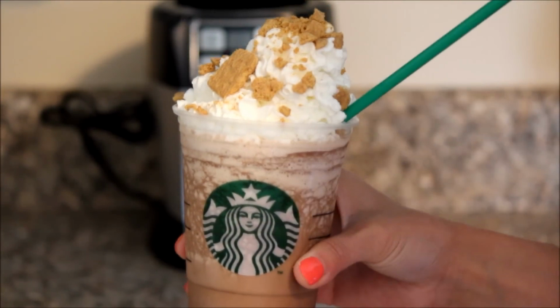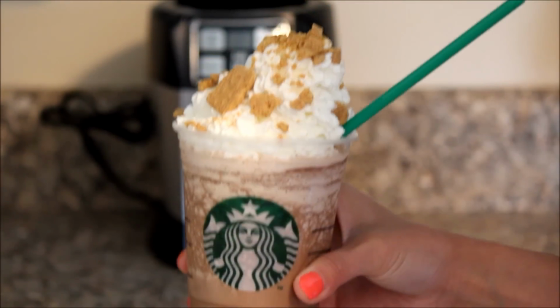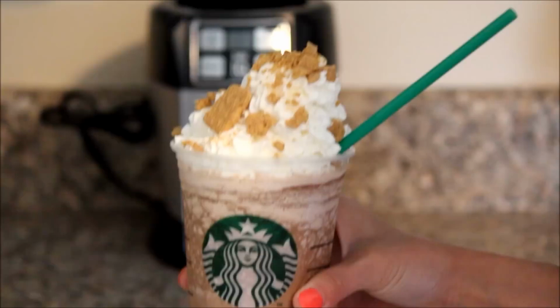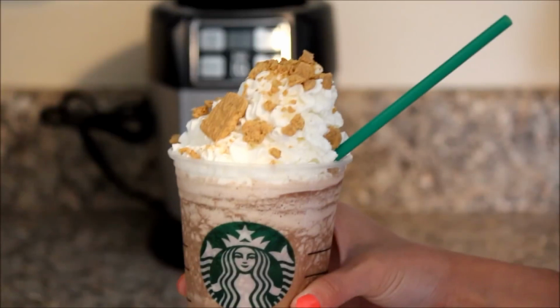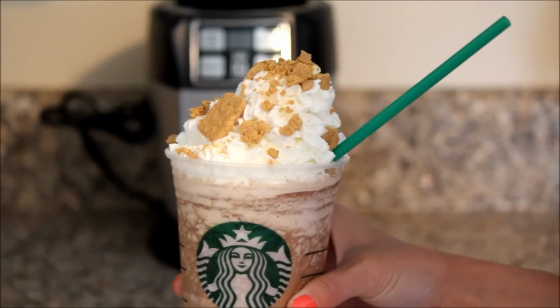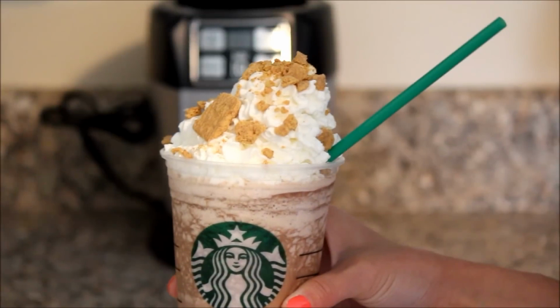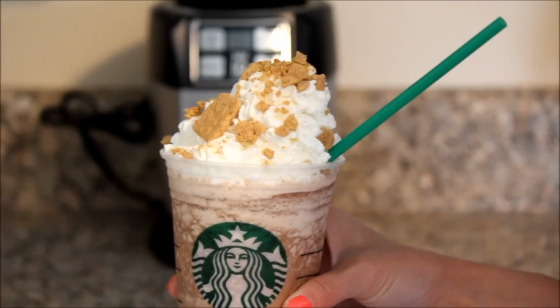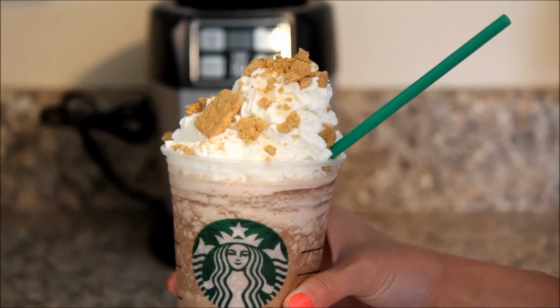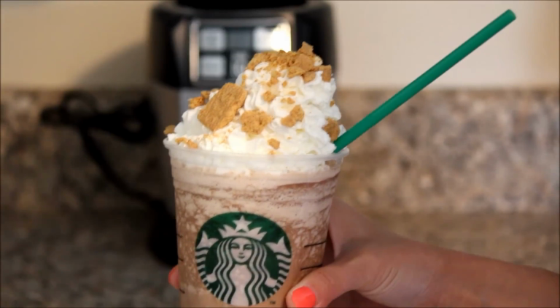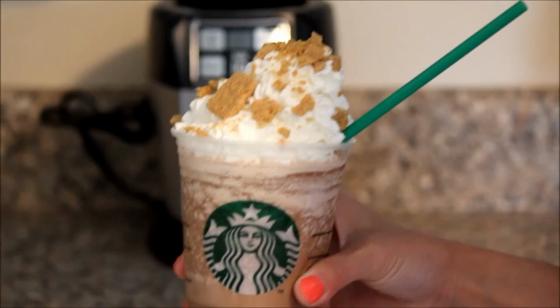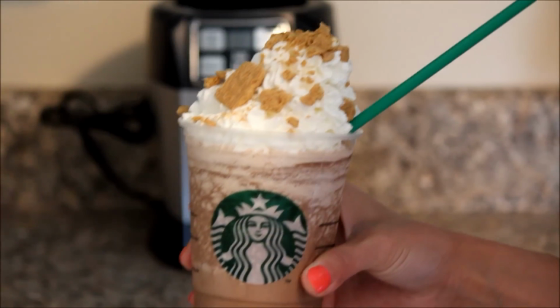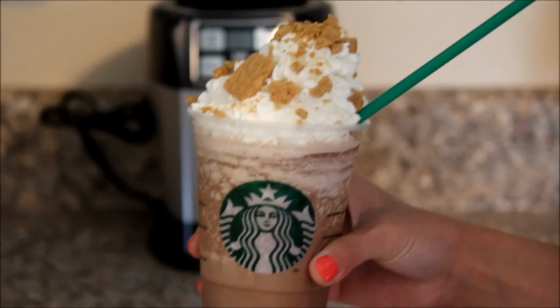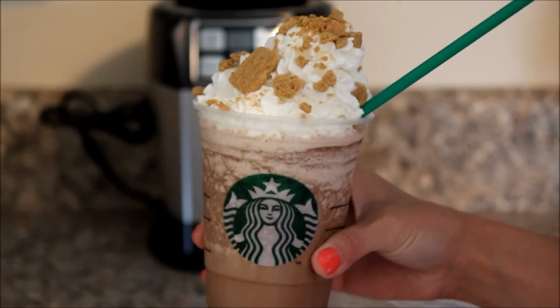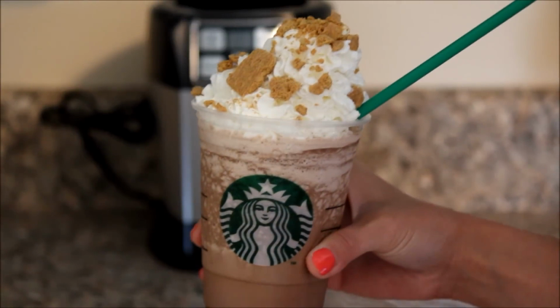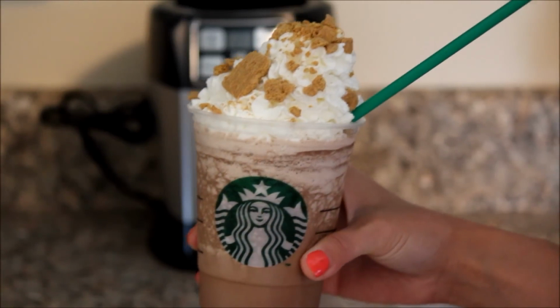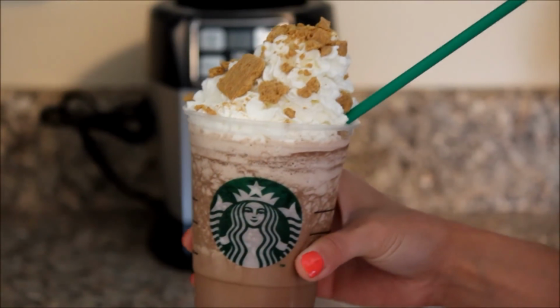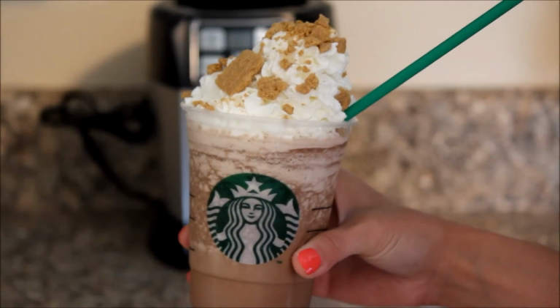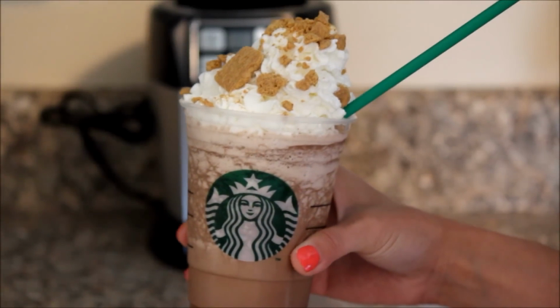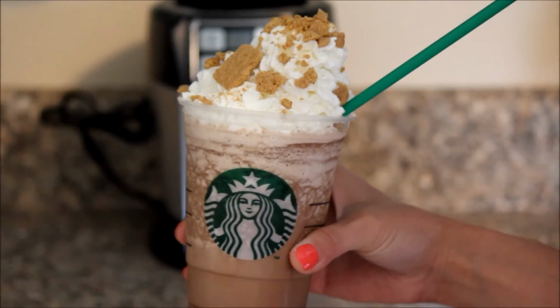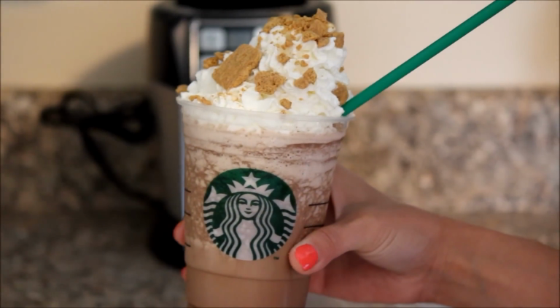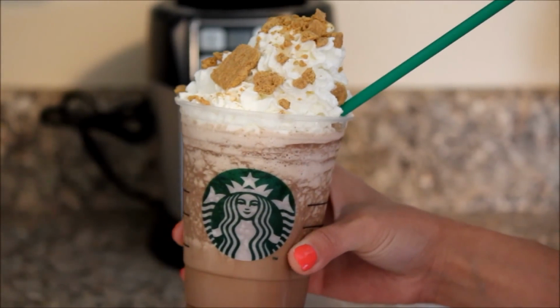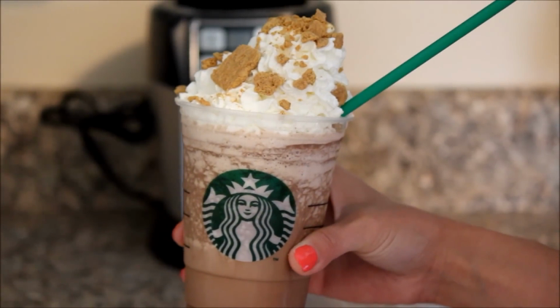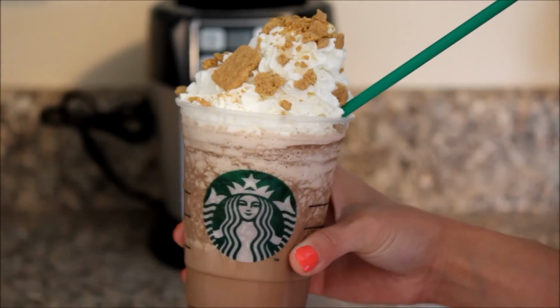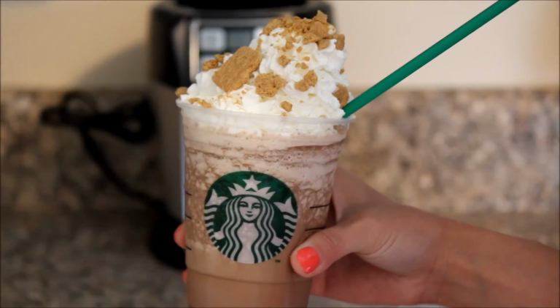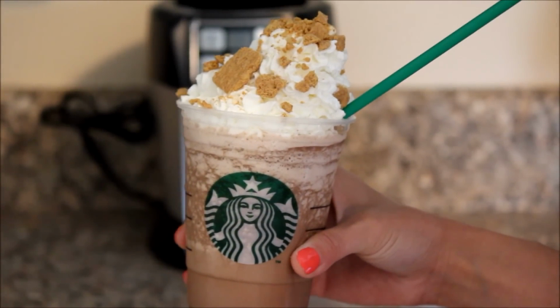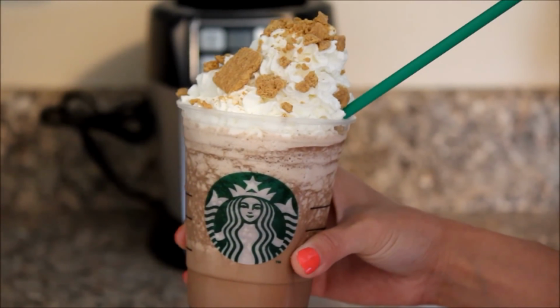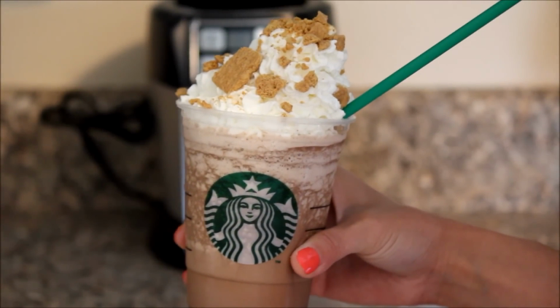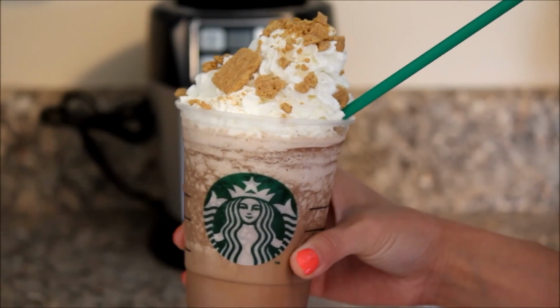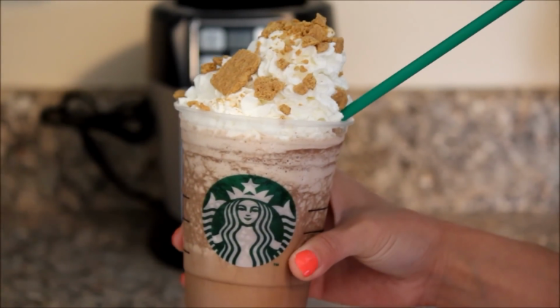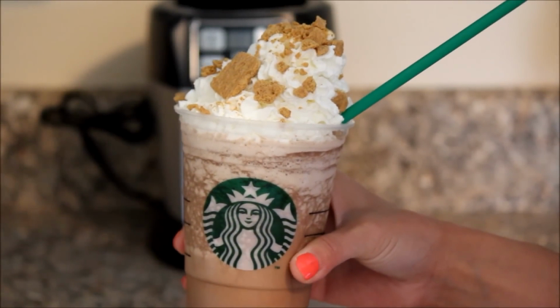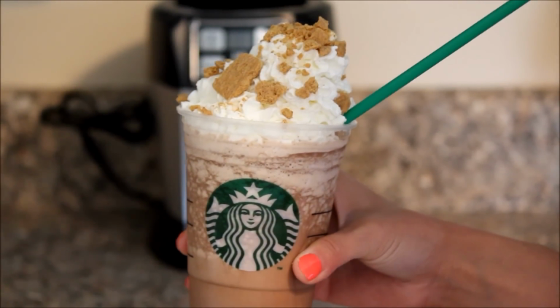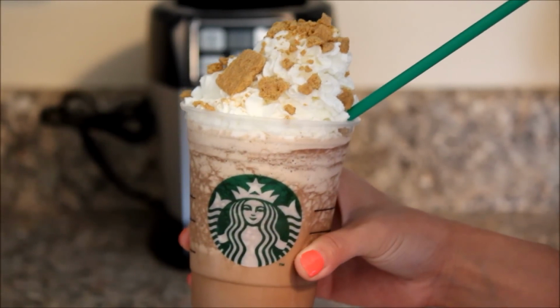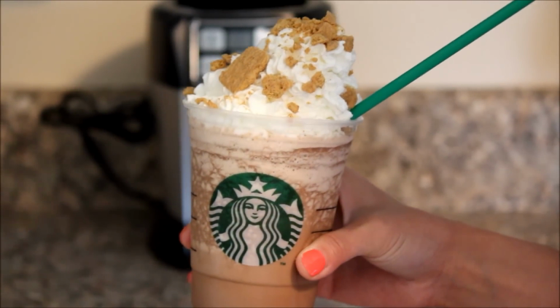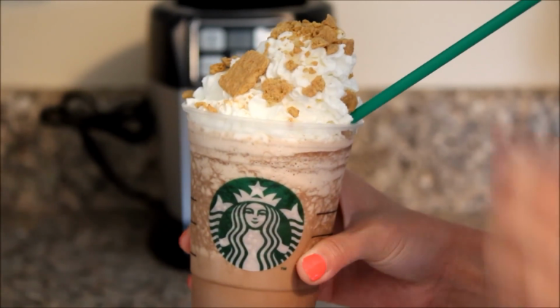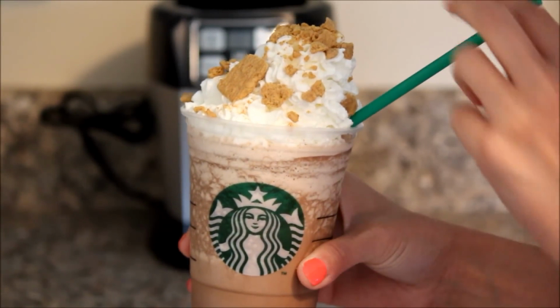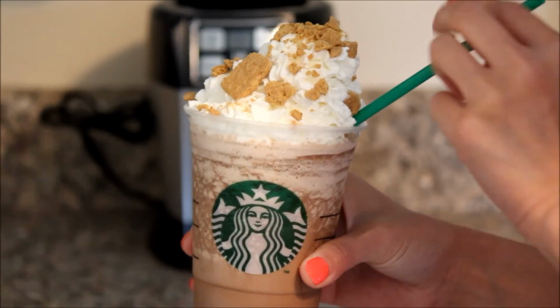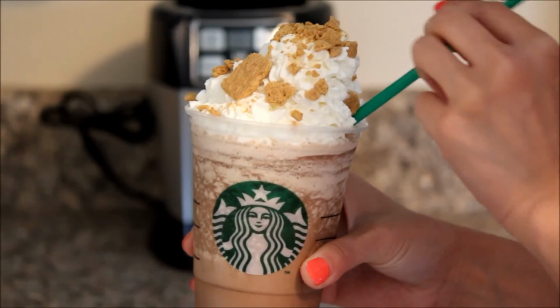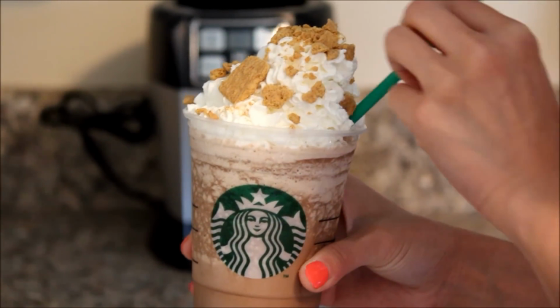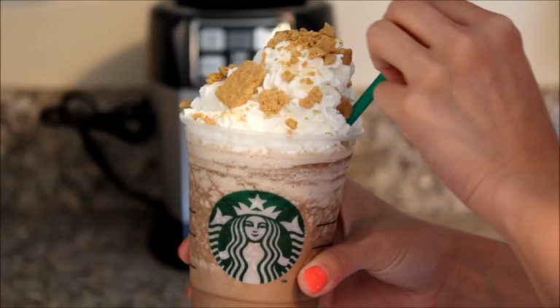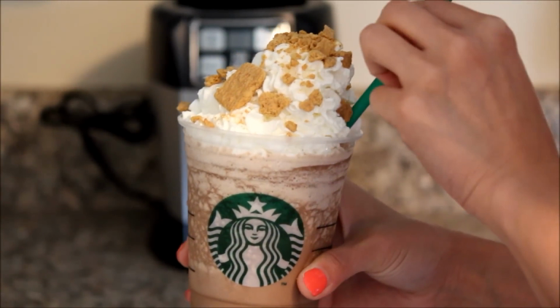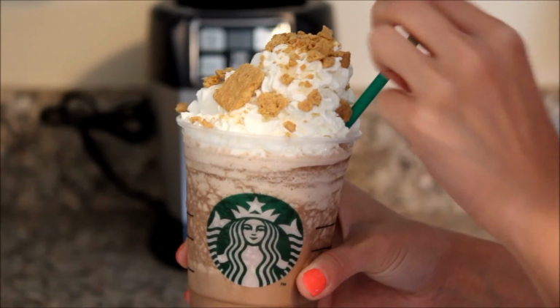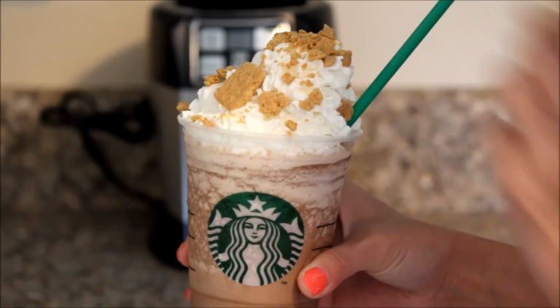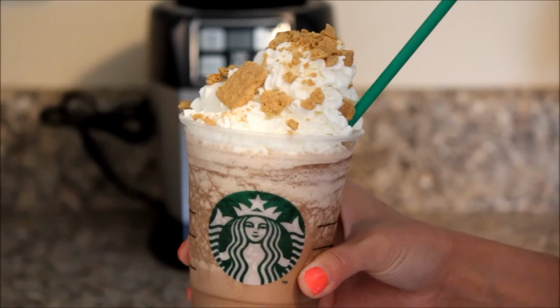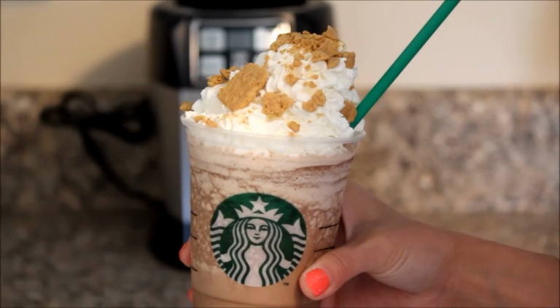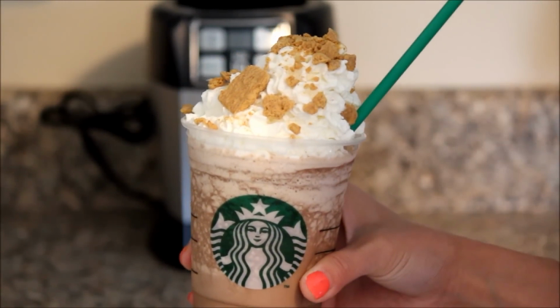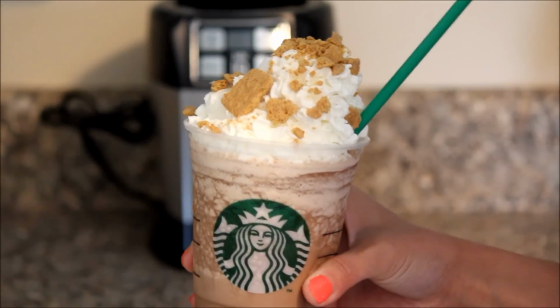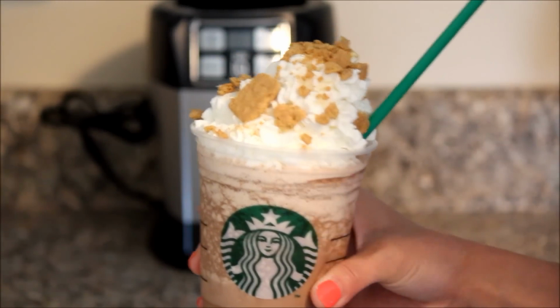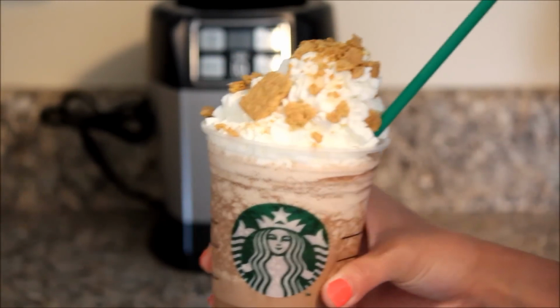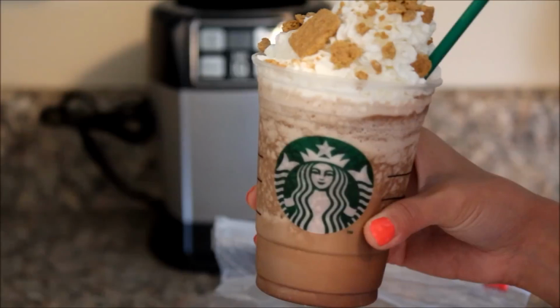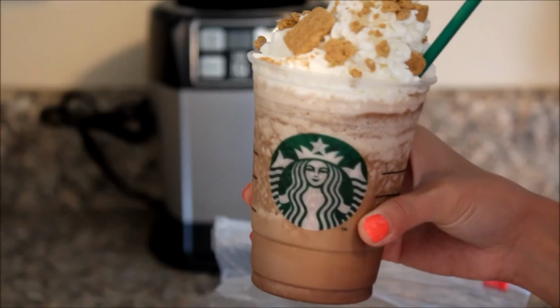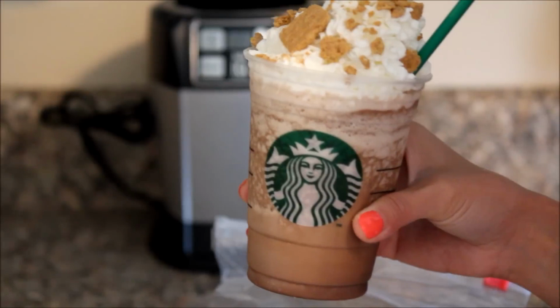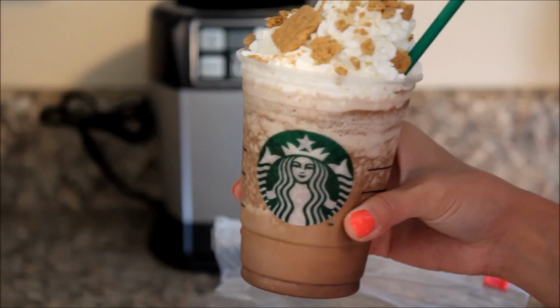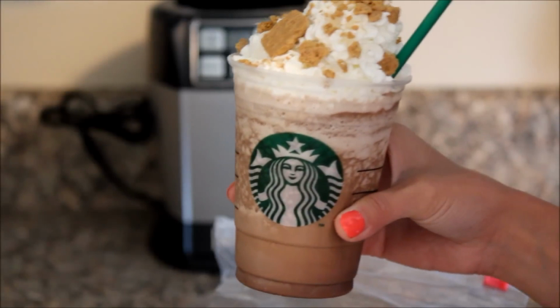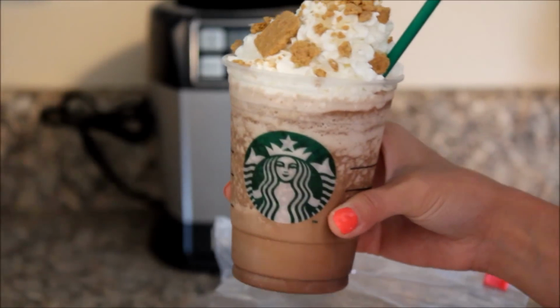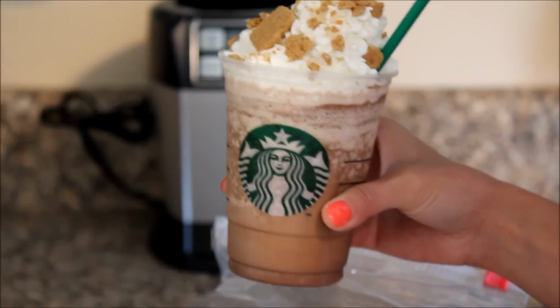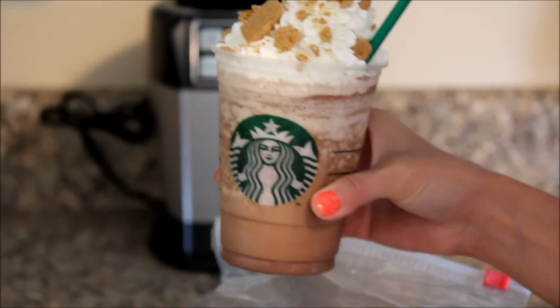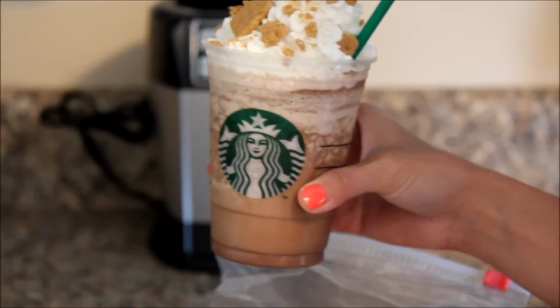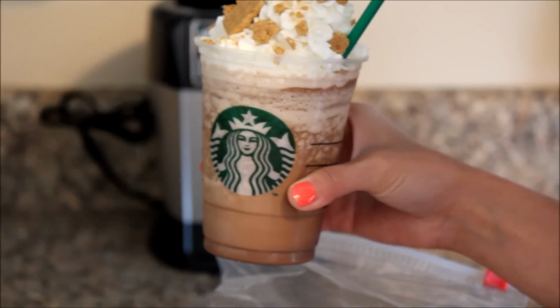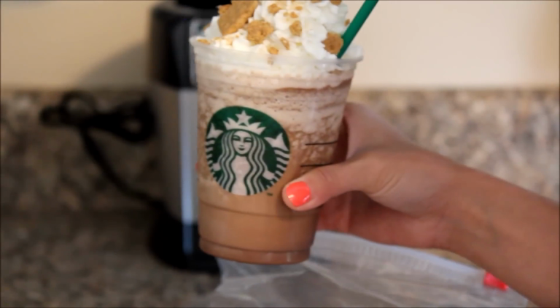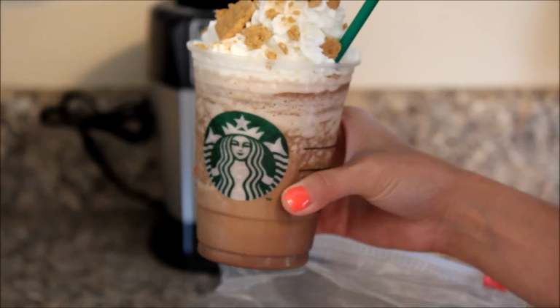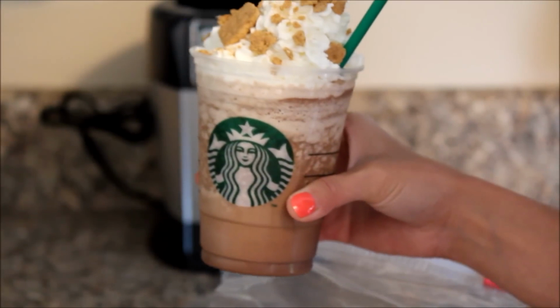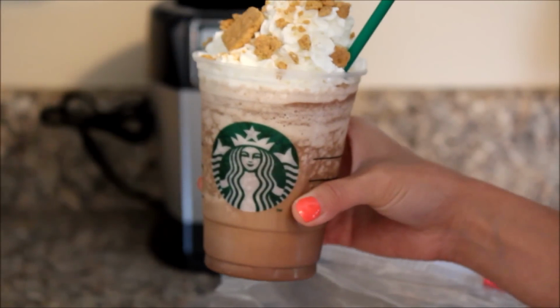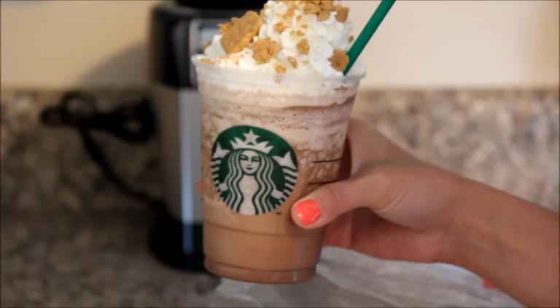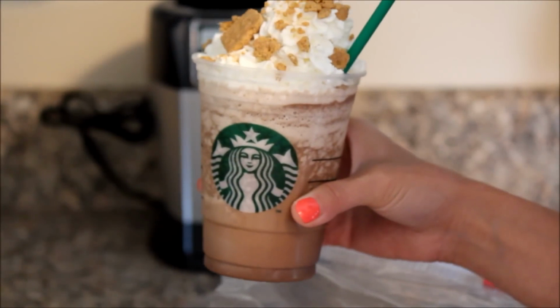So there you have it, your Starbucks s'mores frappuccino. And let's give it a taste. Yum, oh, that is so good.